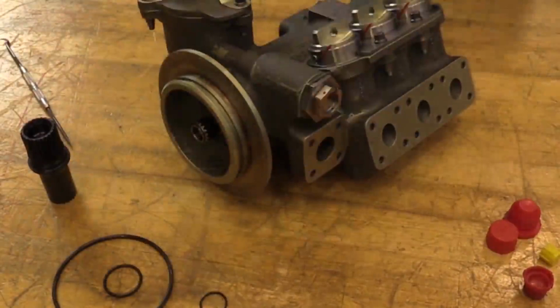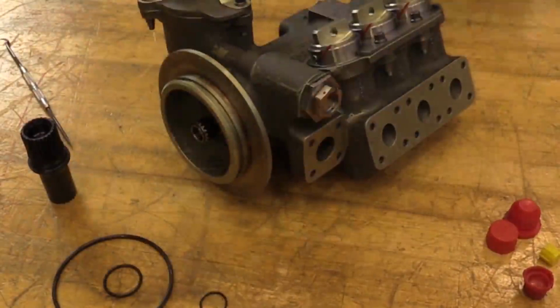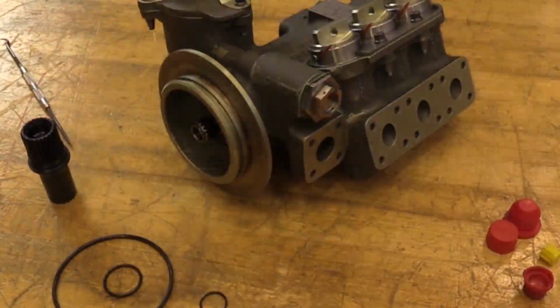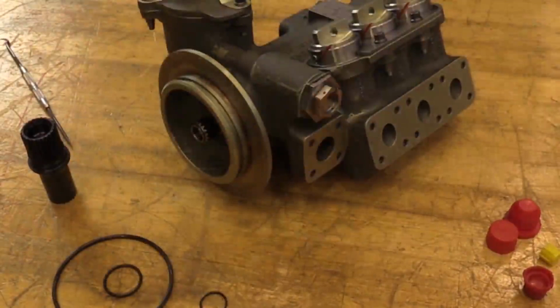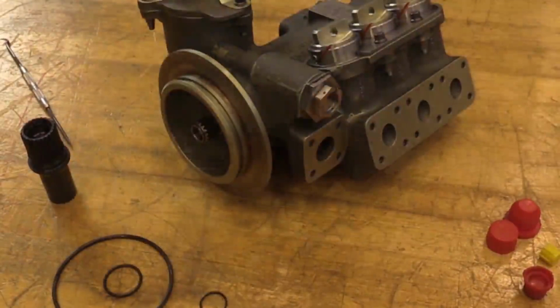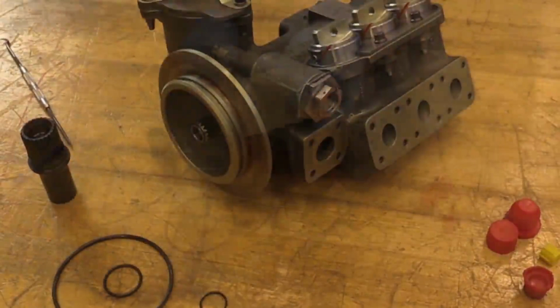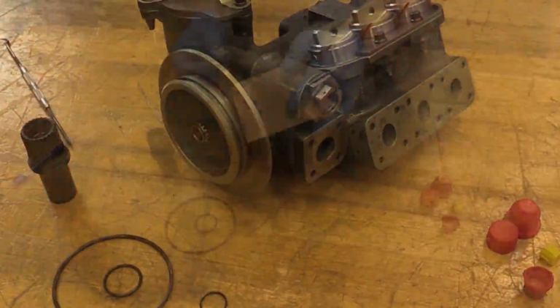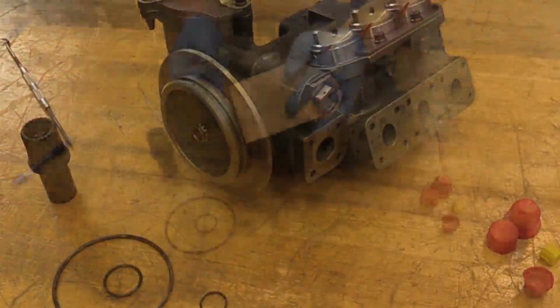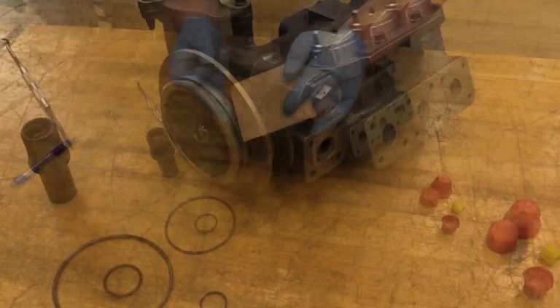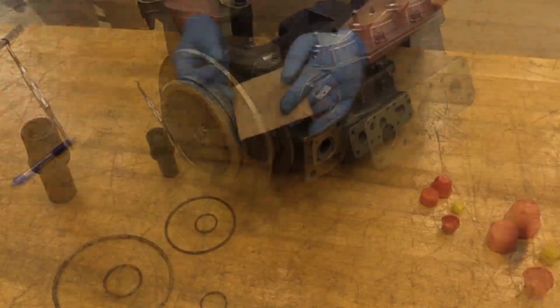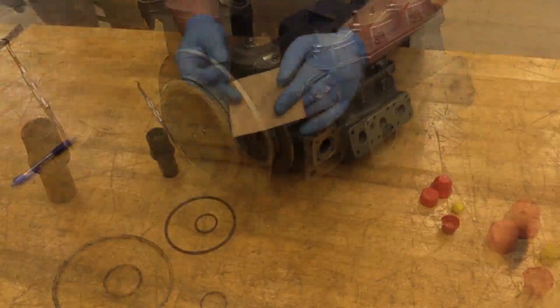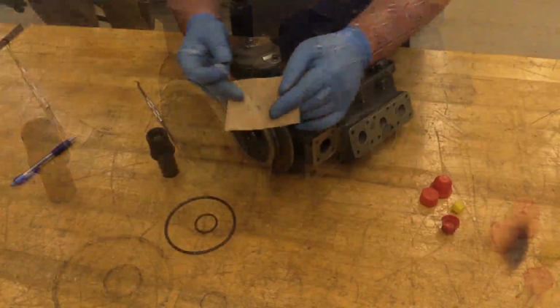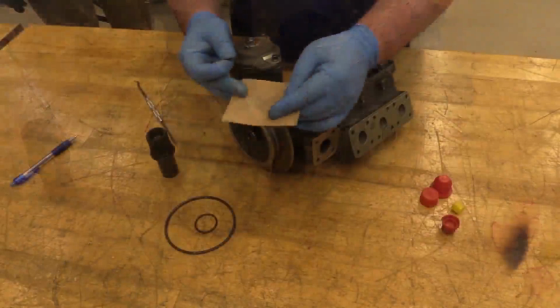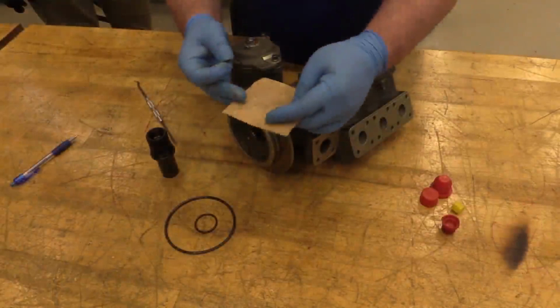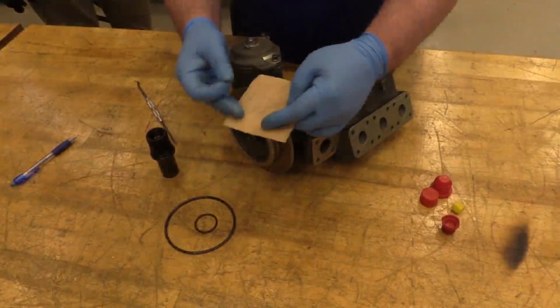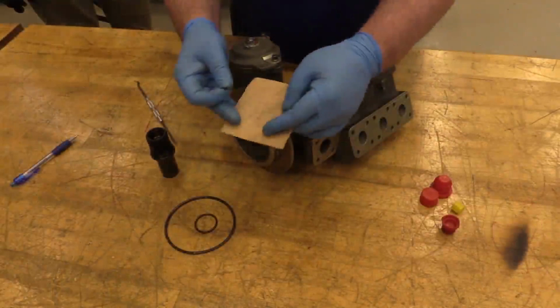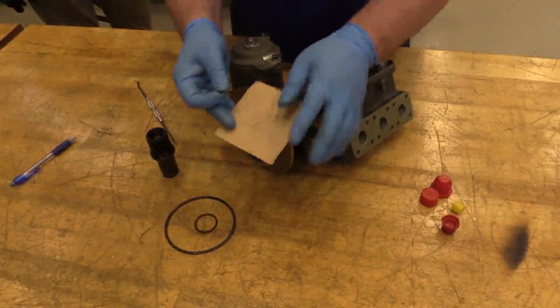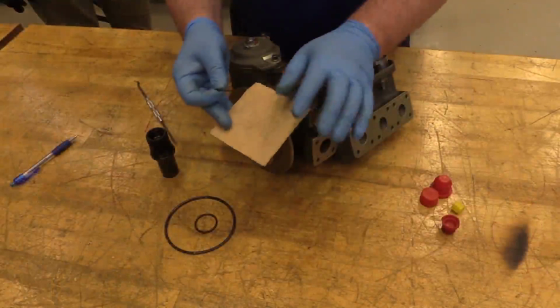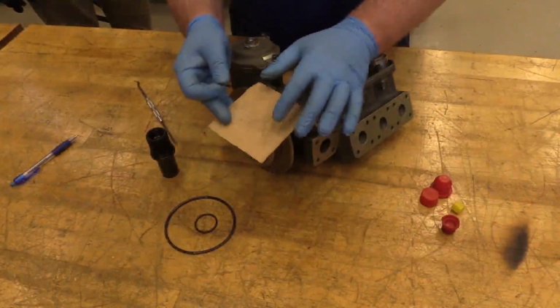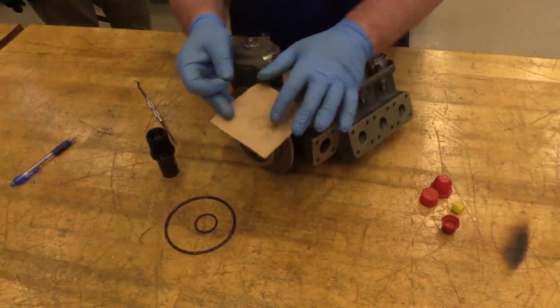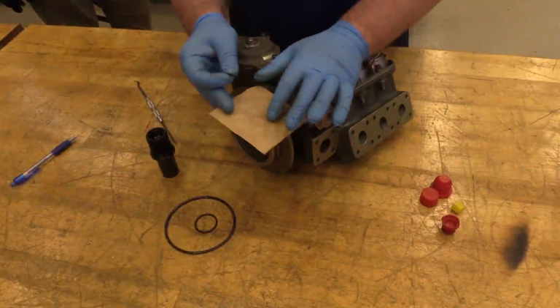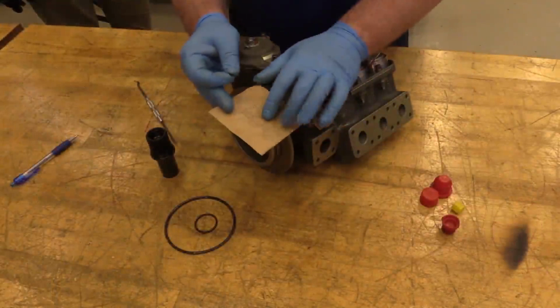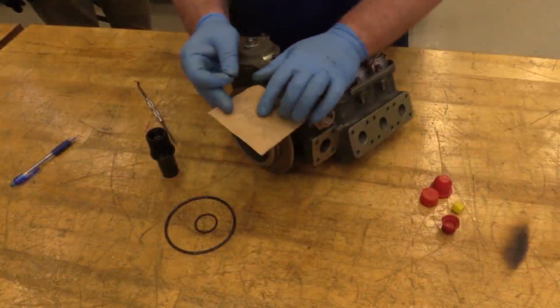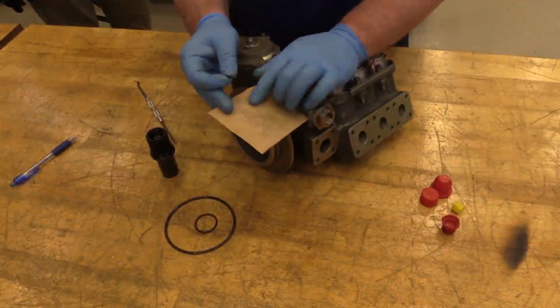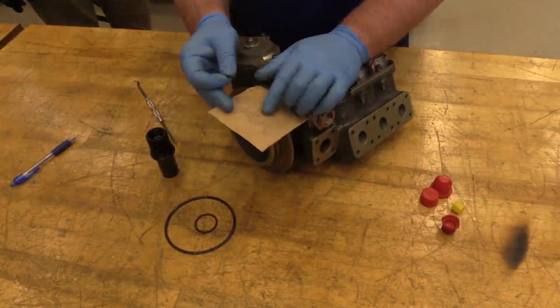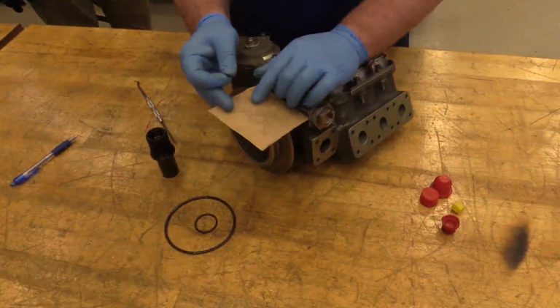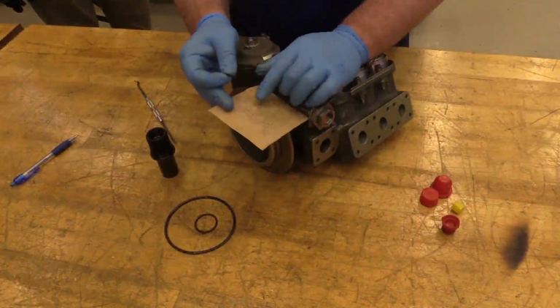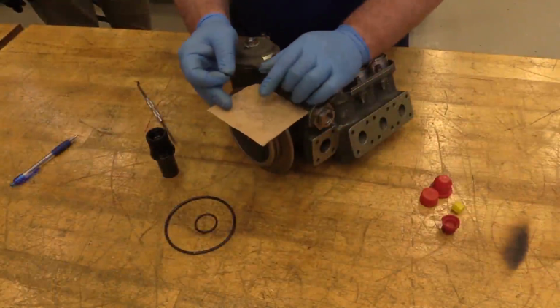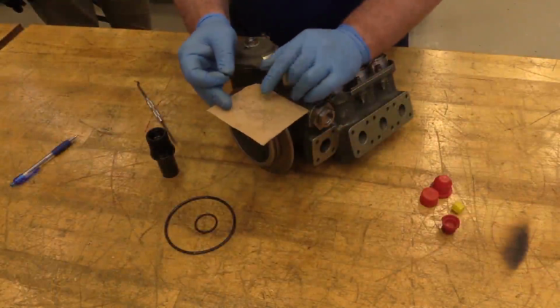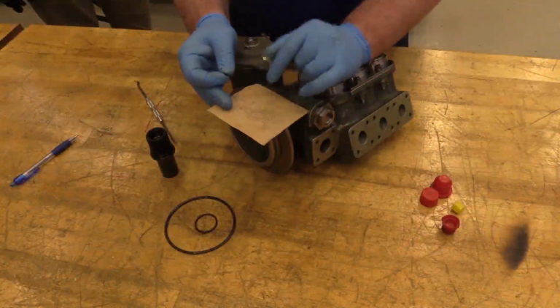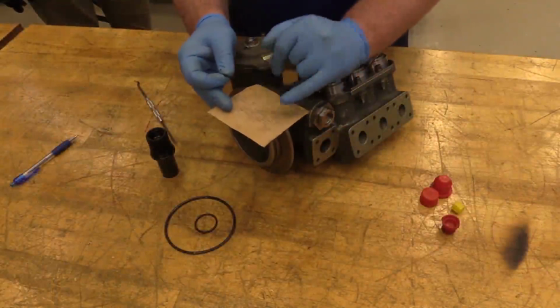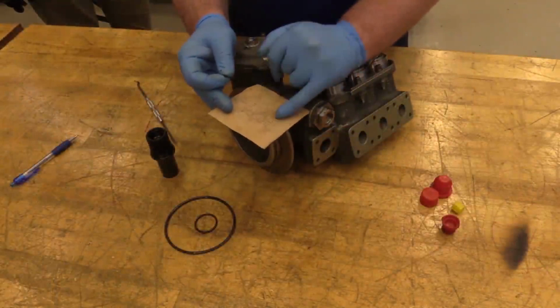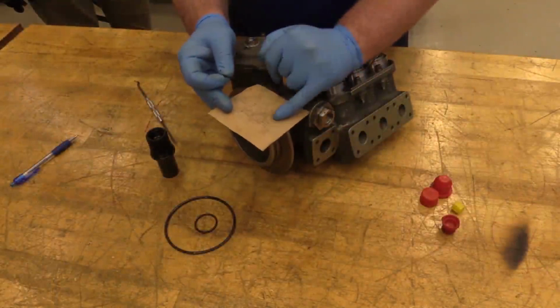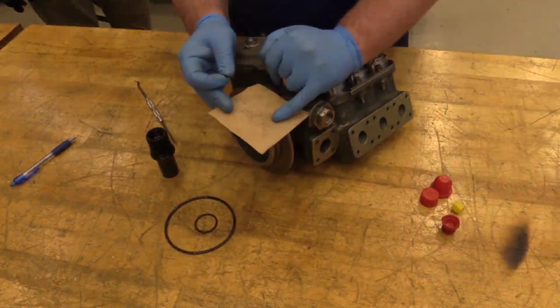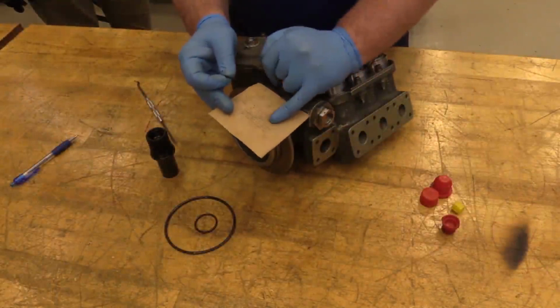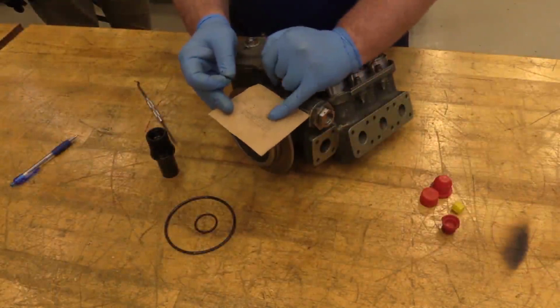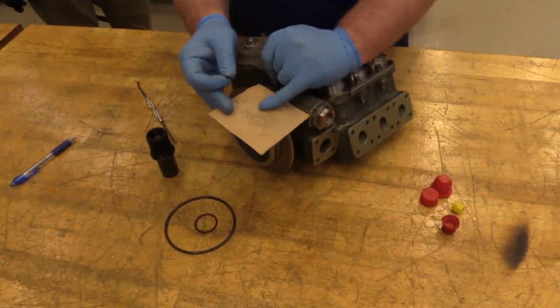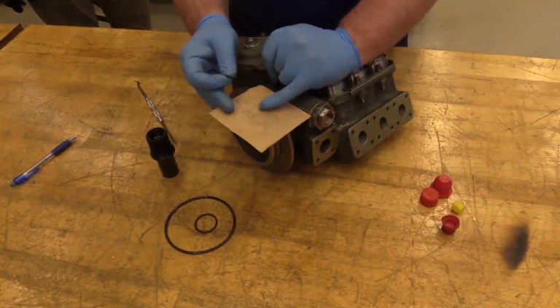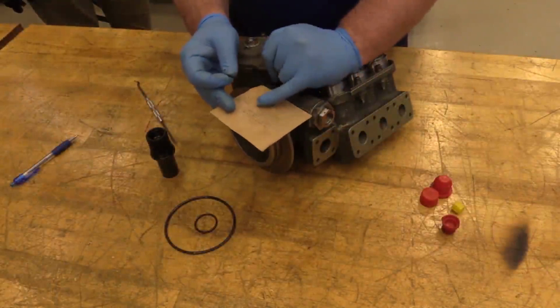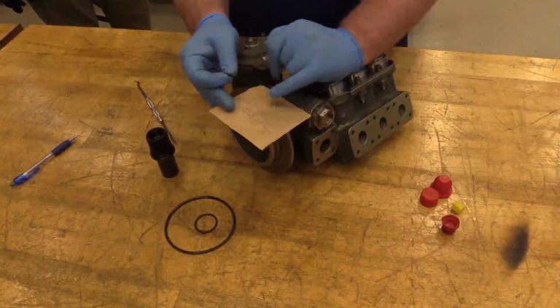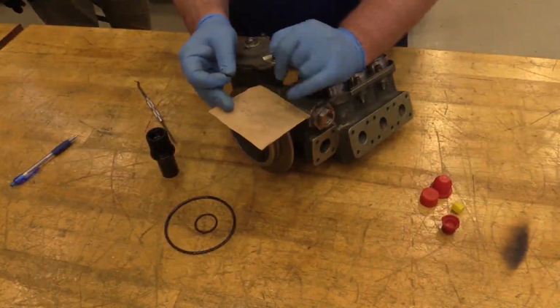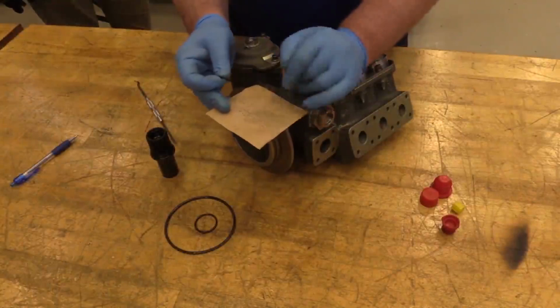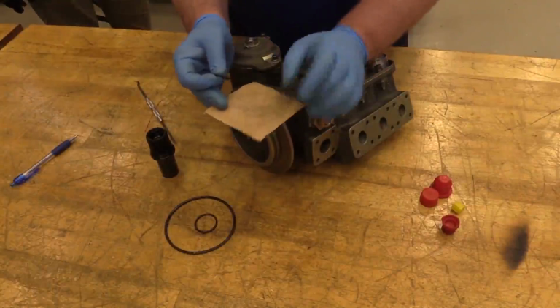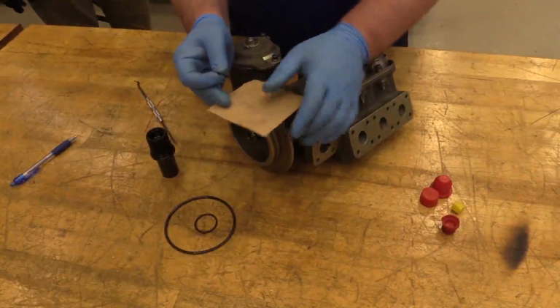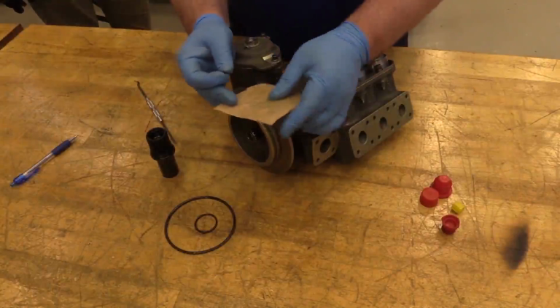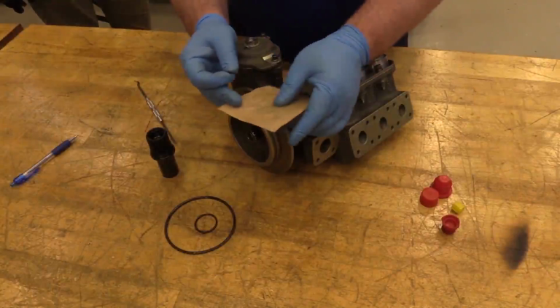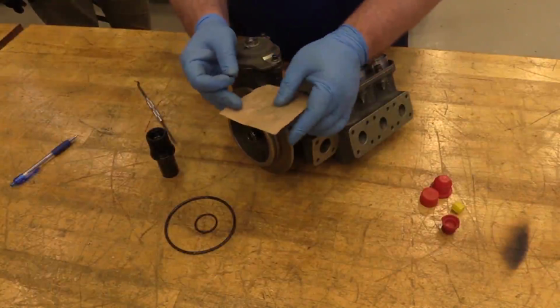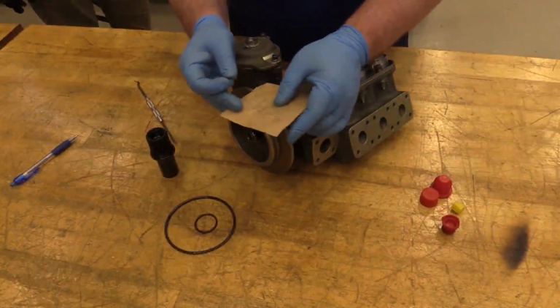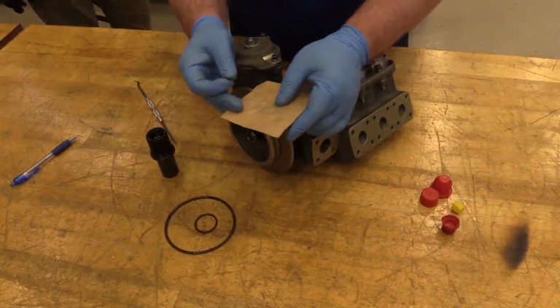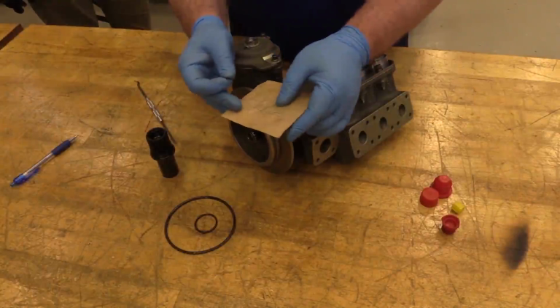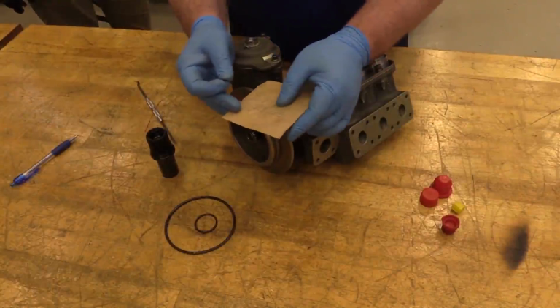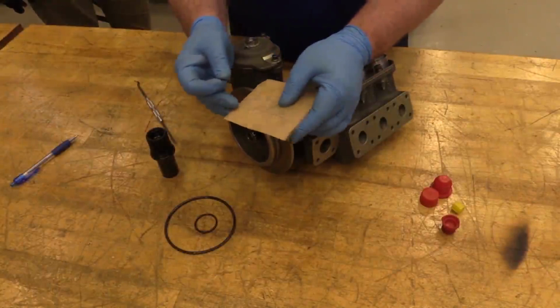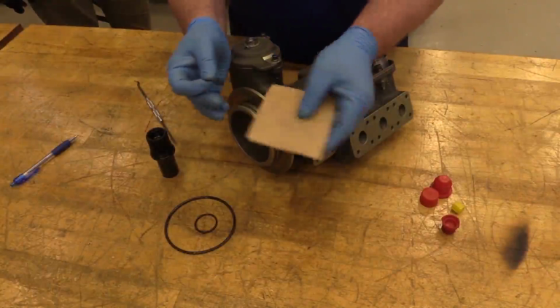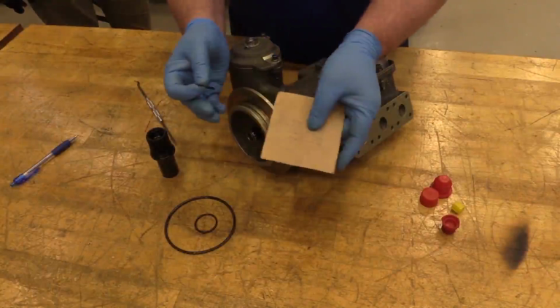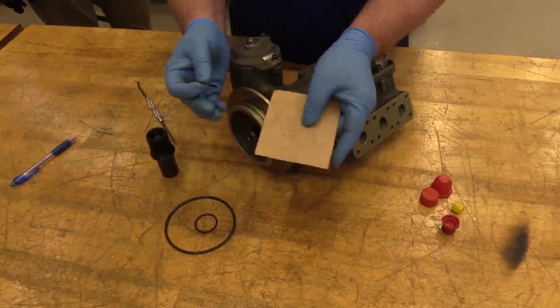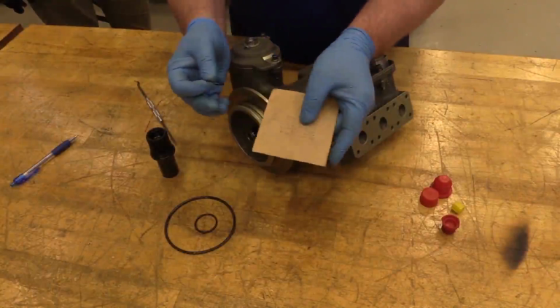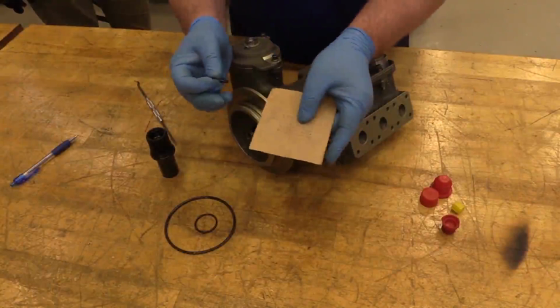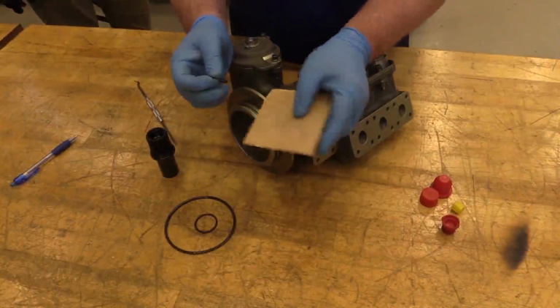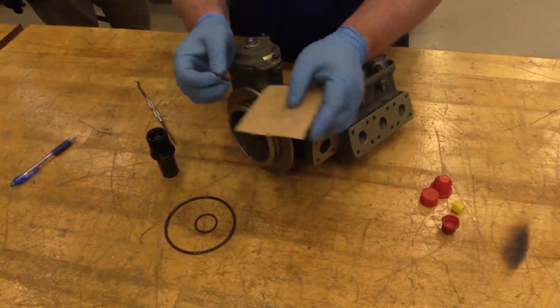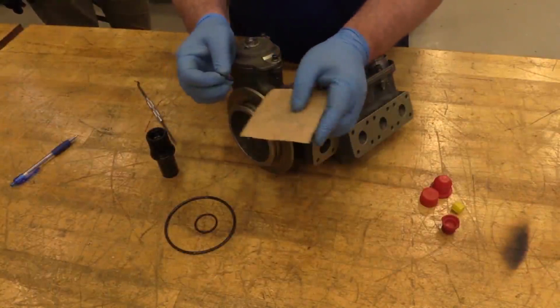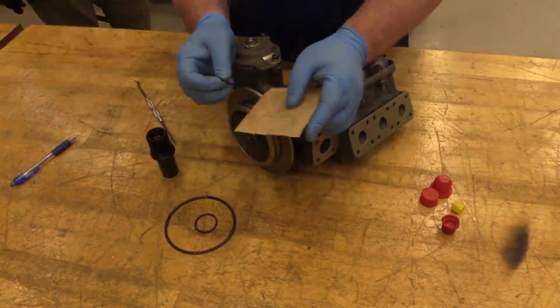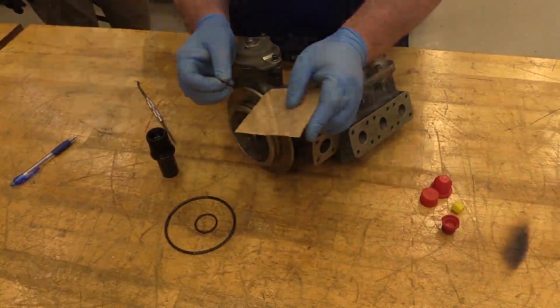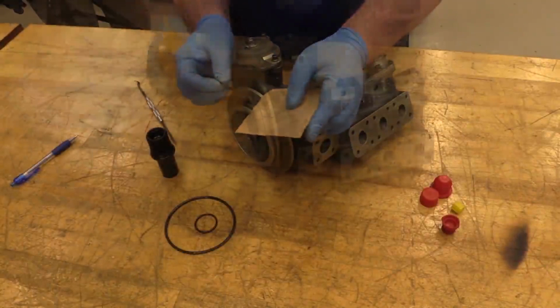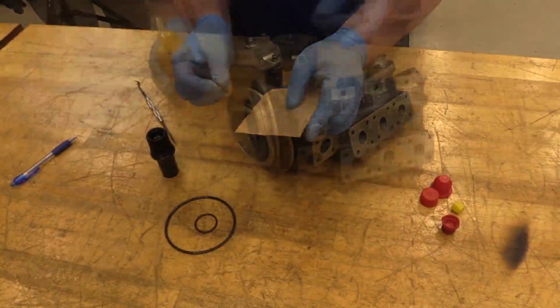When you go to get your new packings, you're going to check your correct usage code and your correct part number in accordance with your AMM IPC.